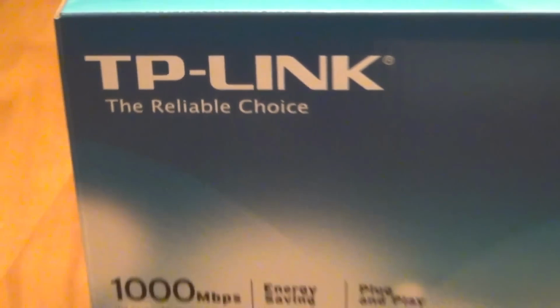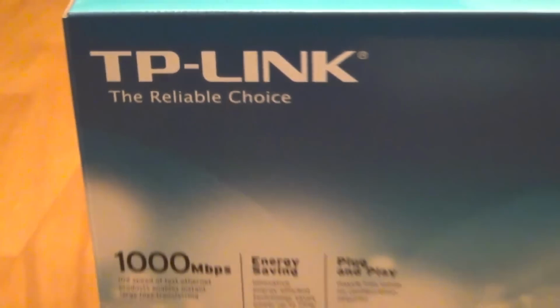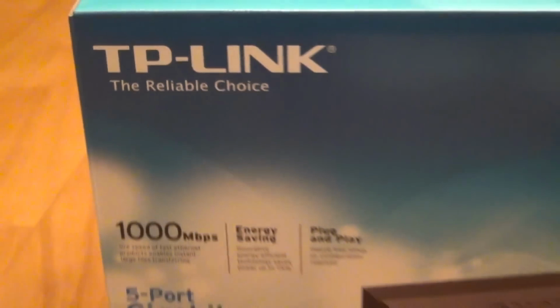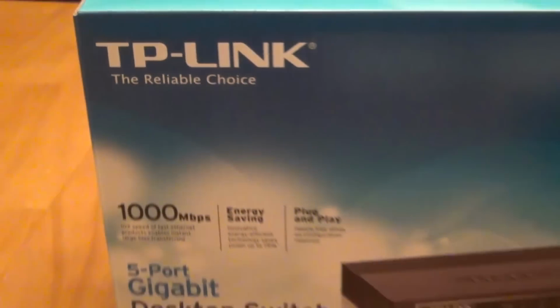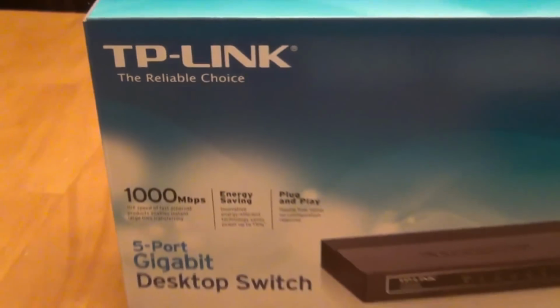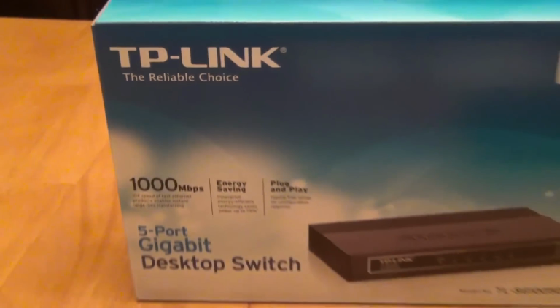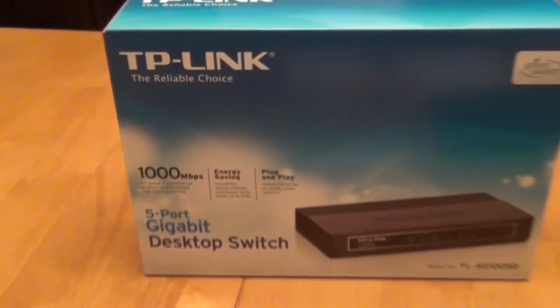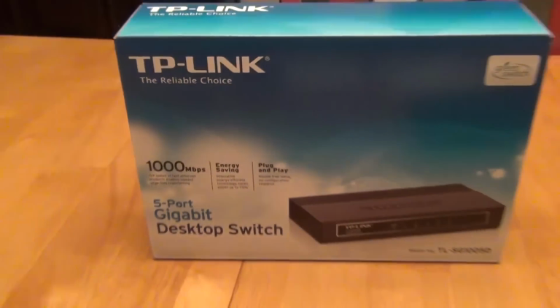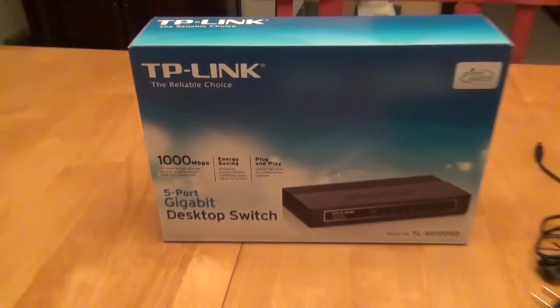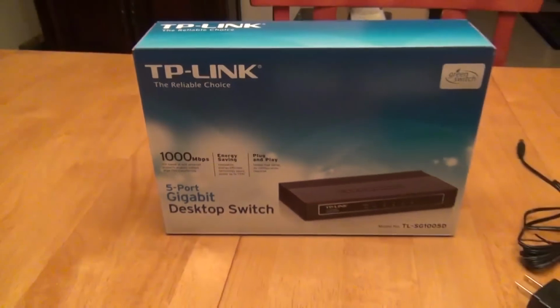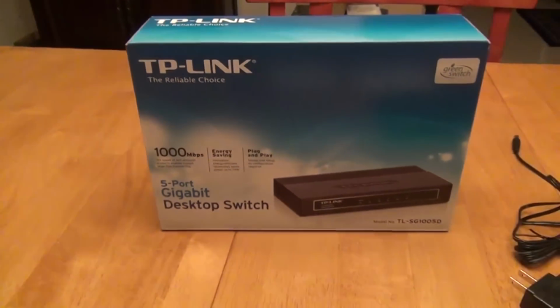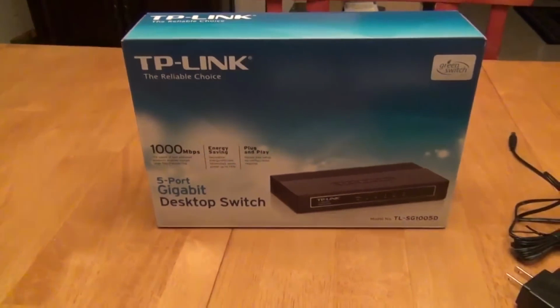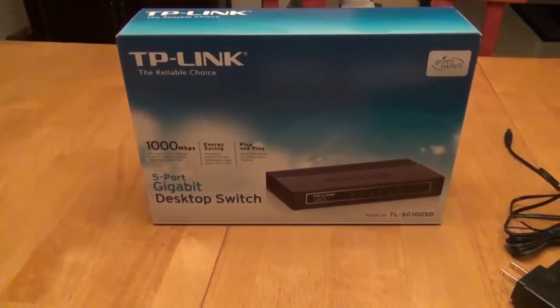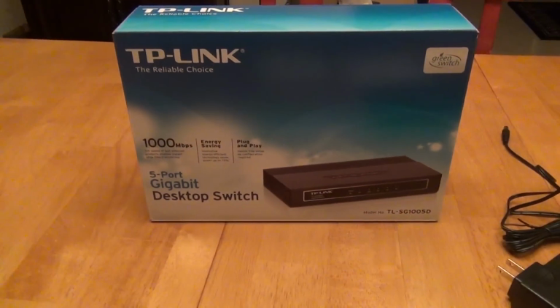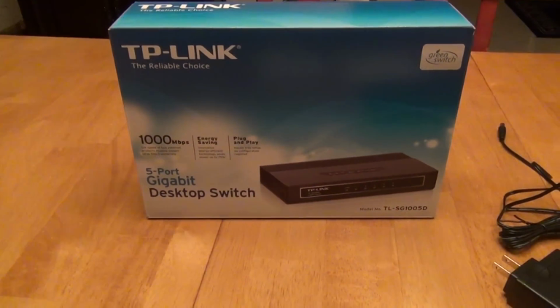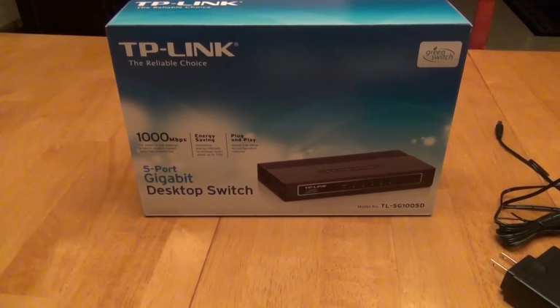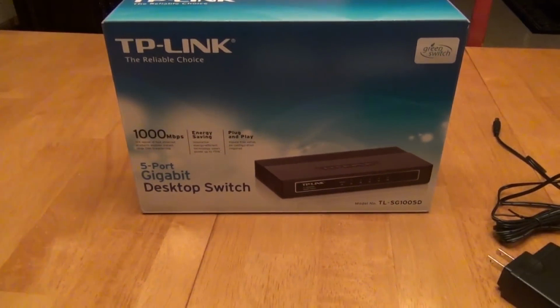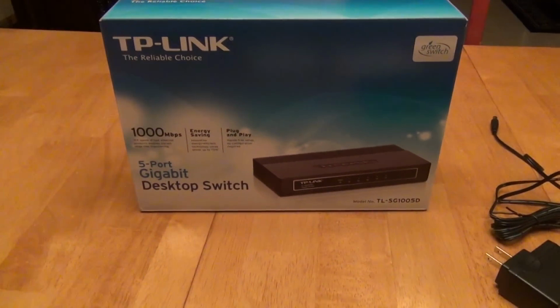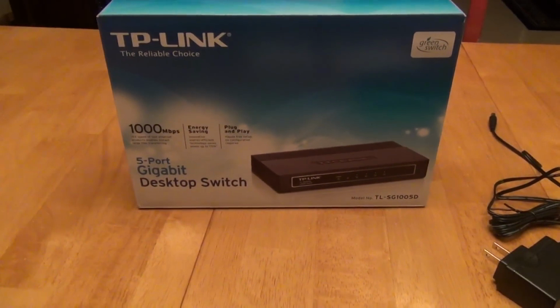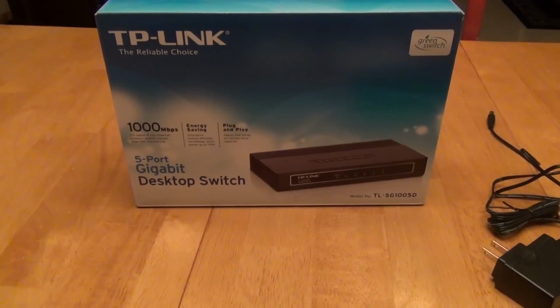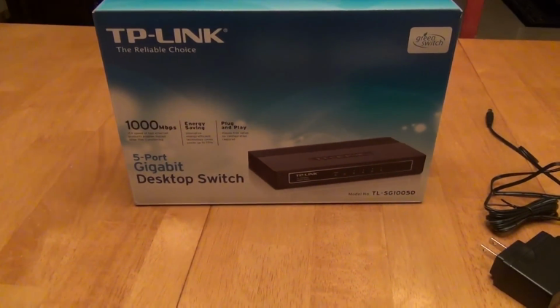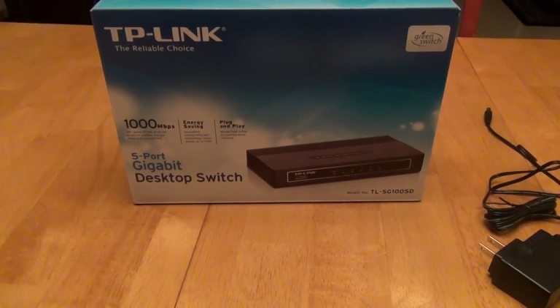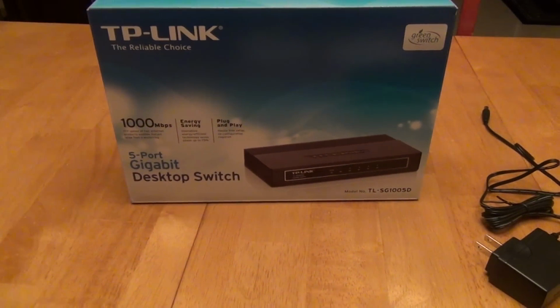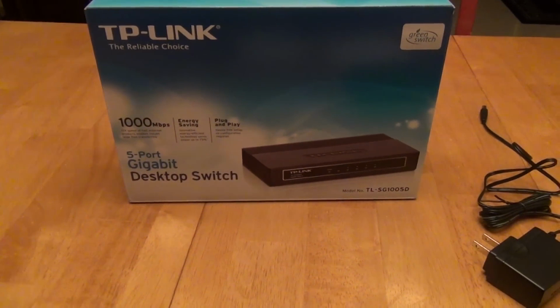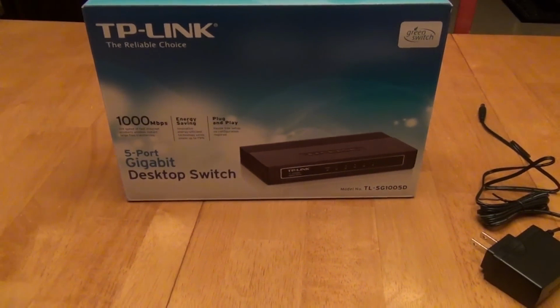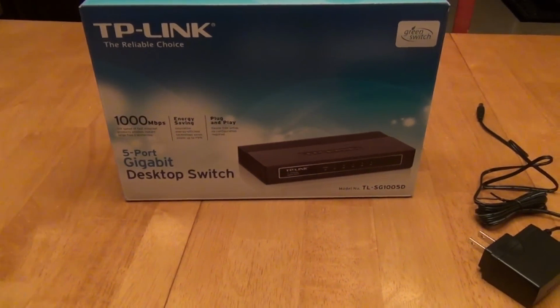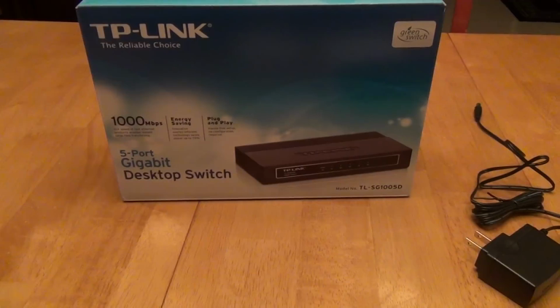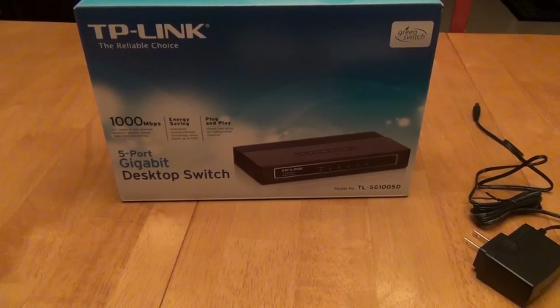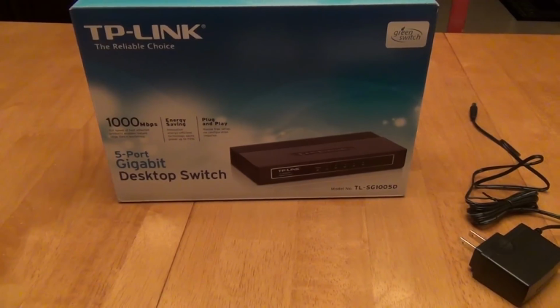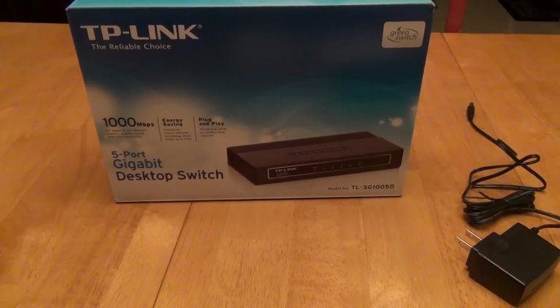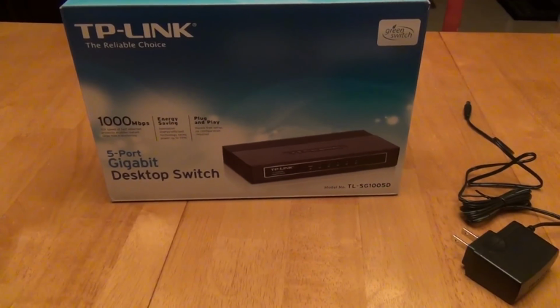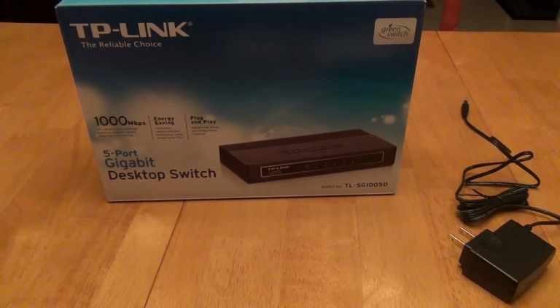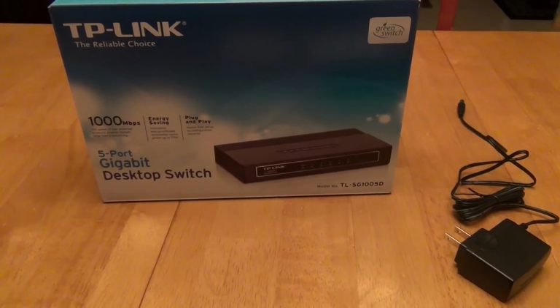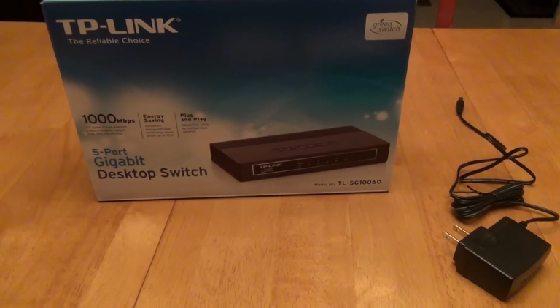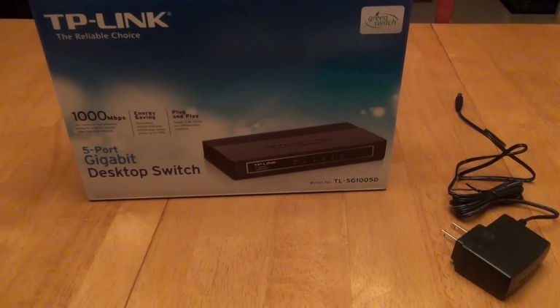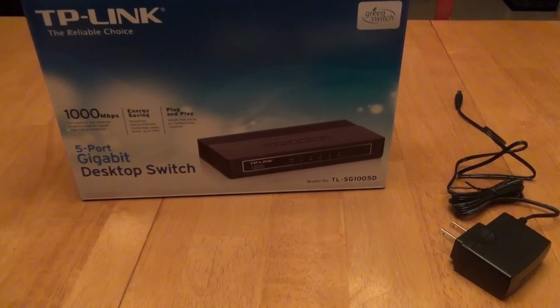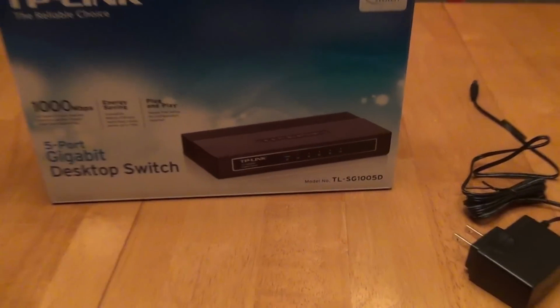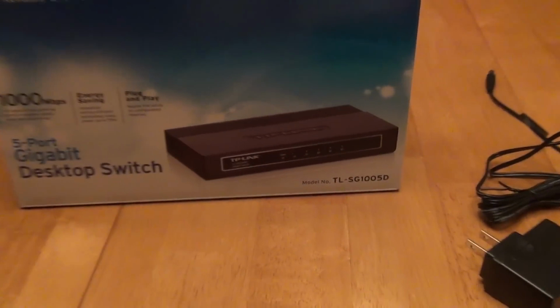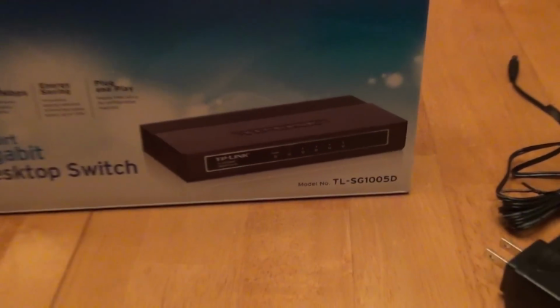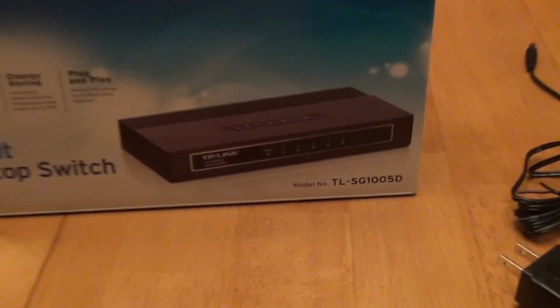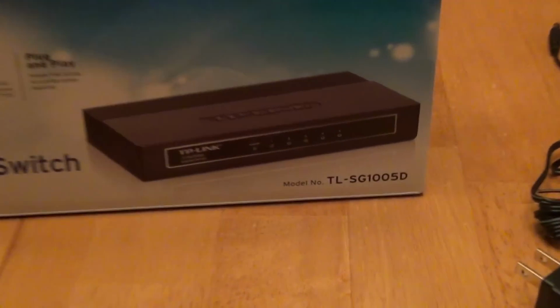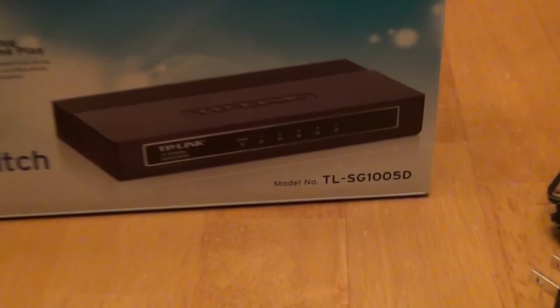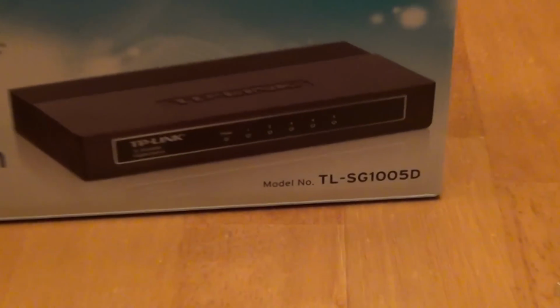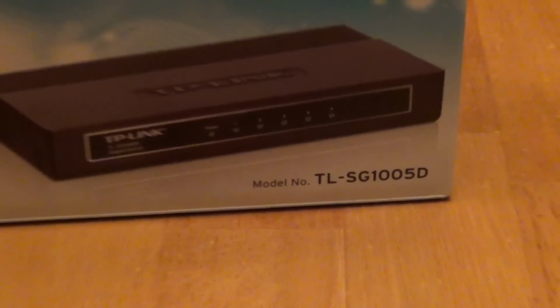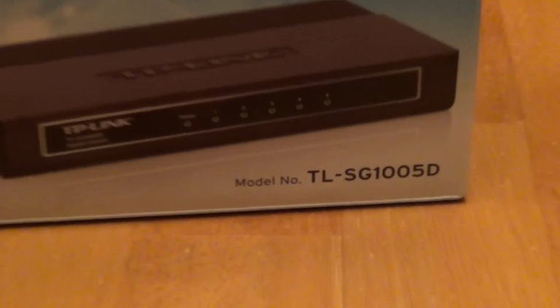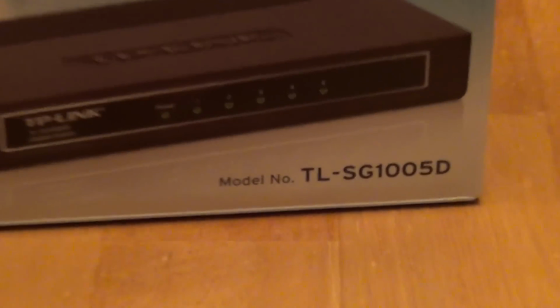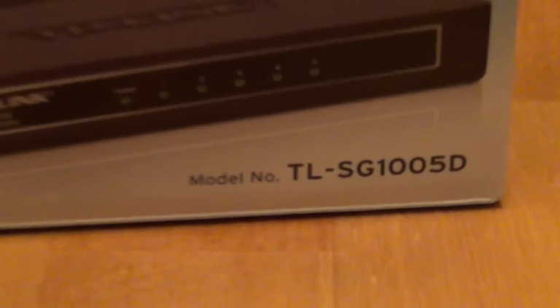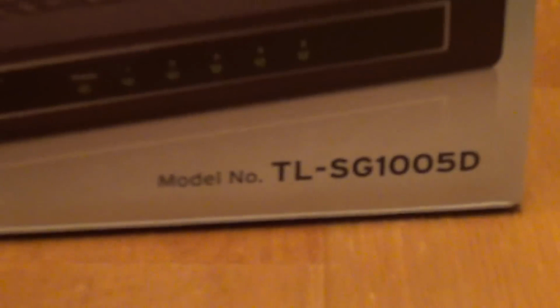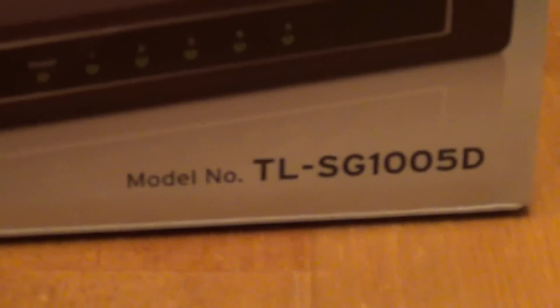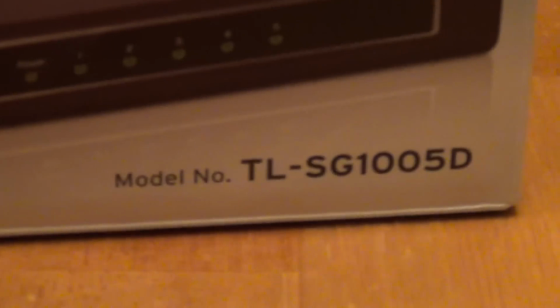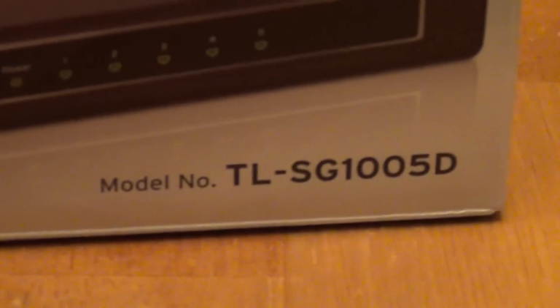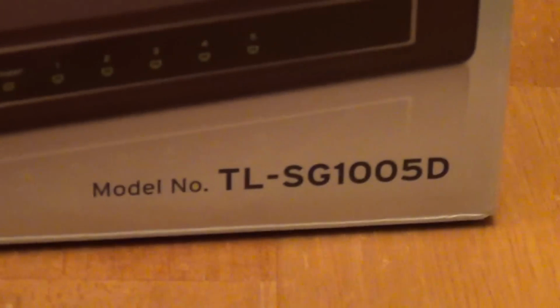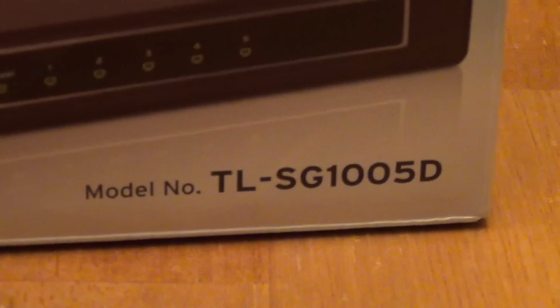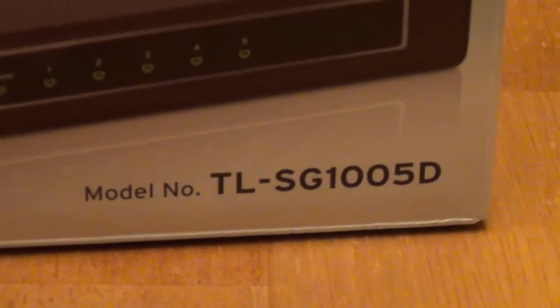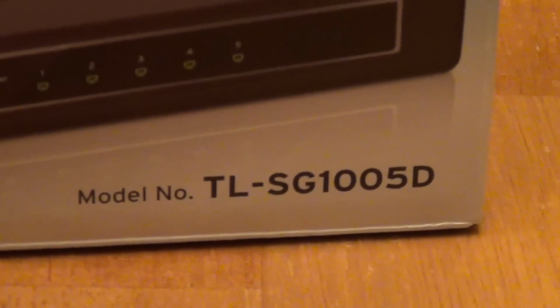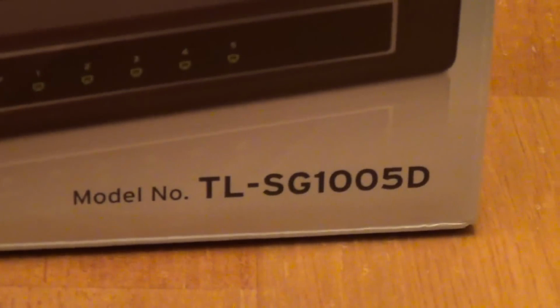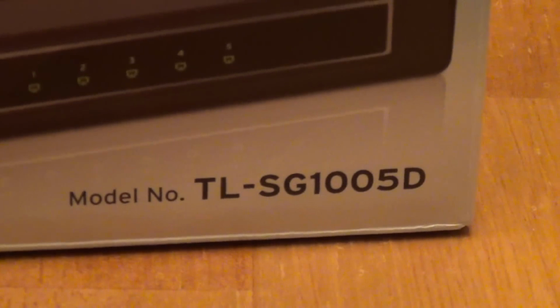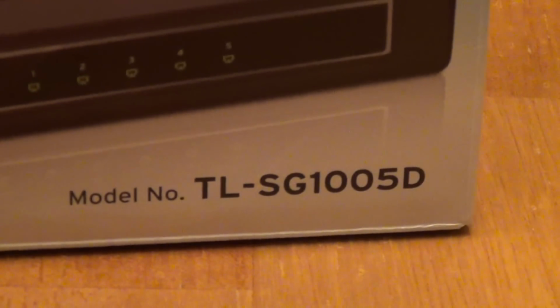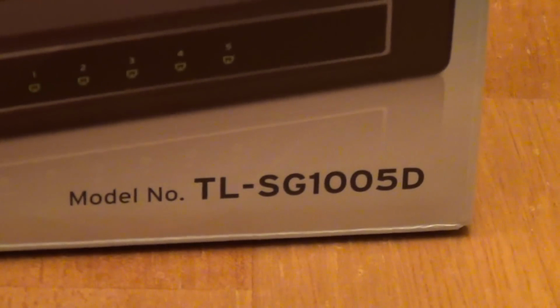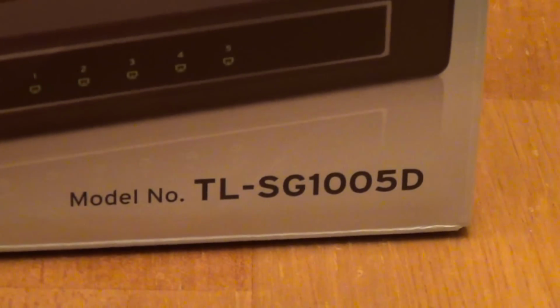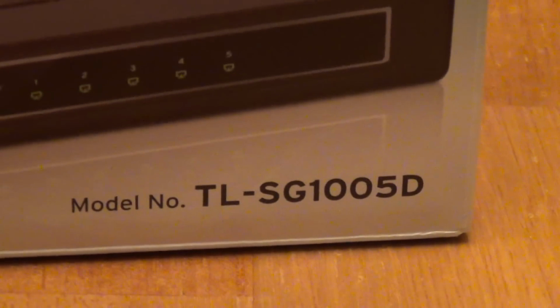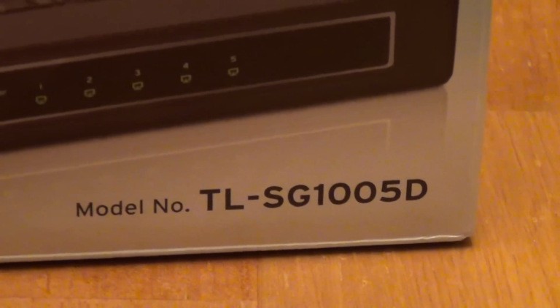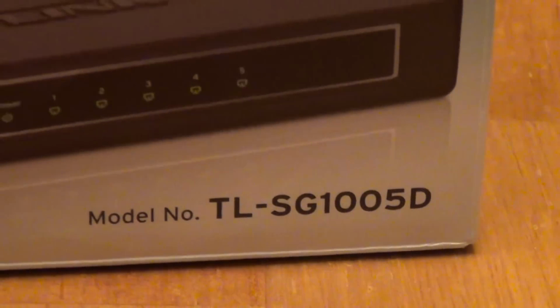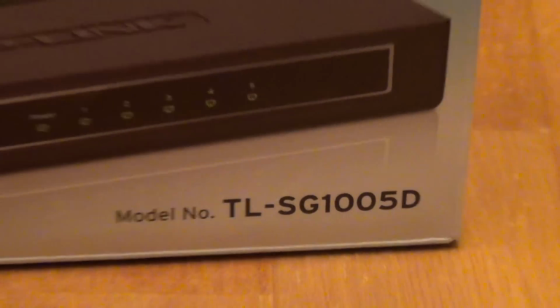This is a review of the TP-Link 5-port gigabit desktop switch, model TL-SG1005D.